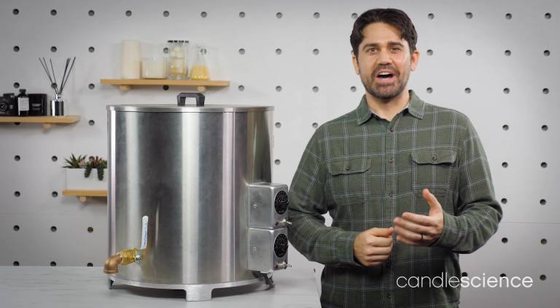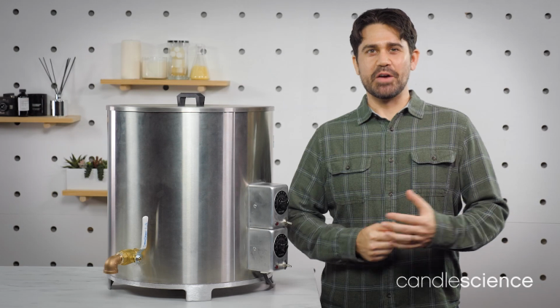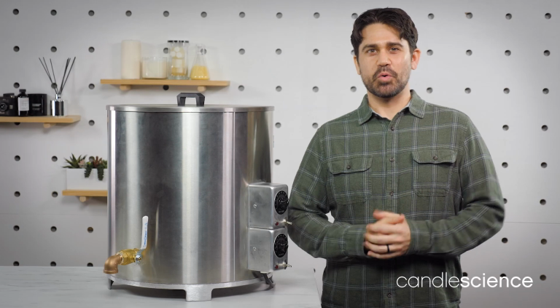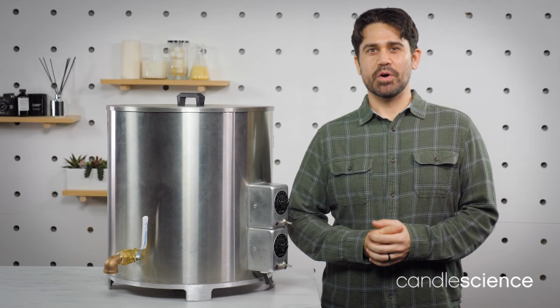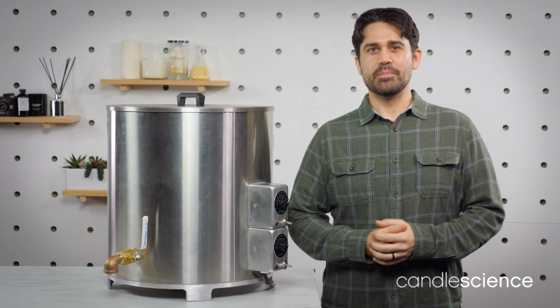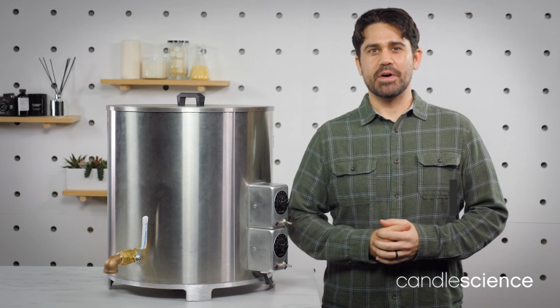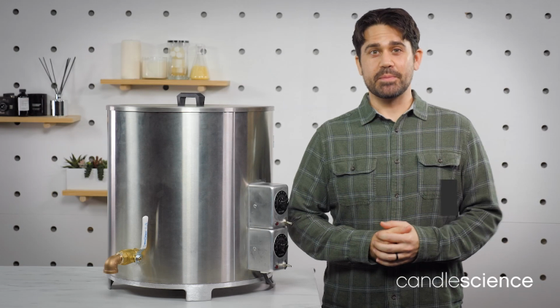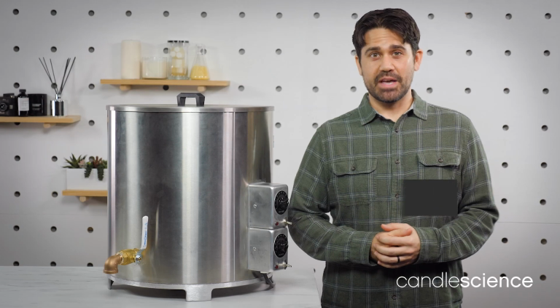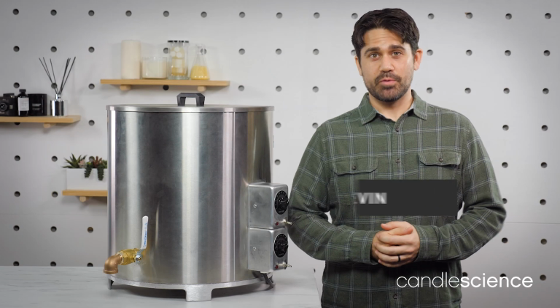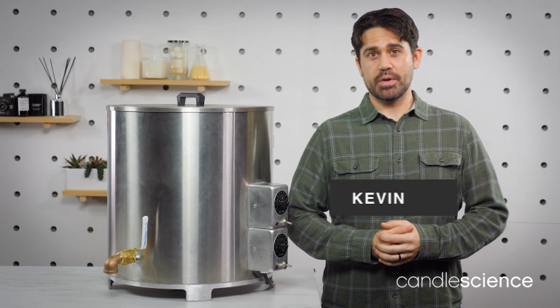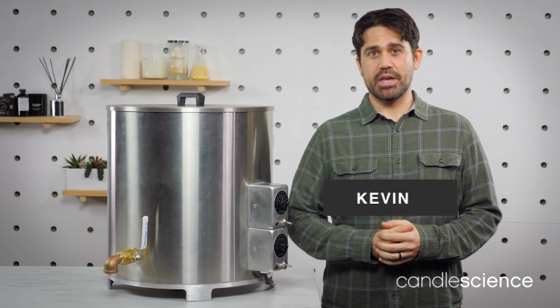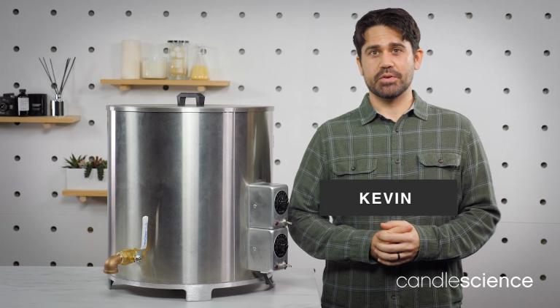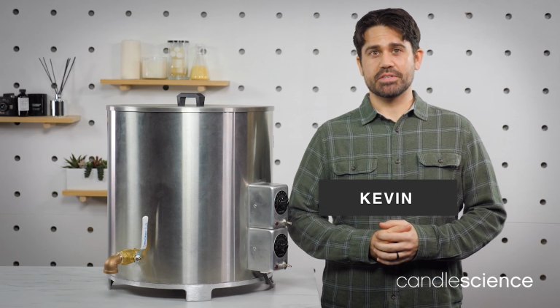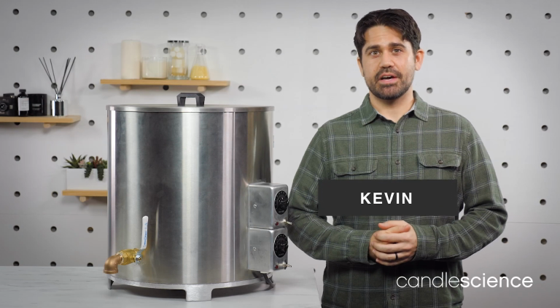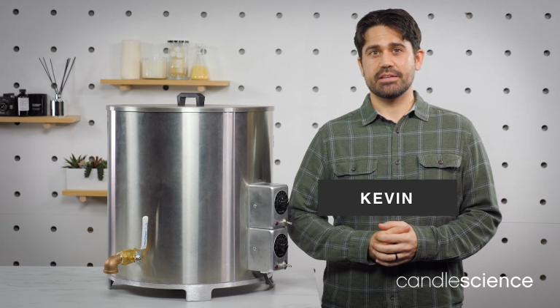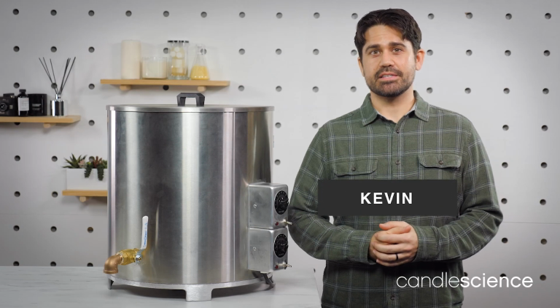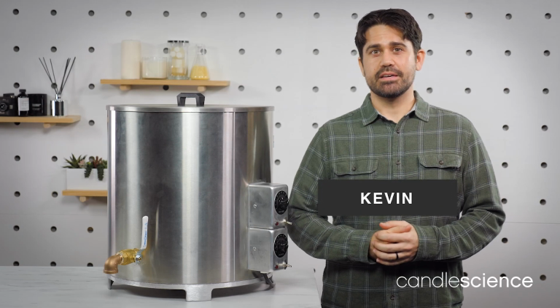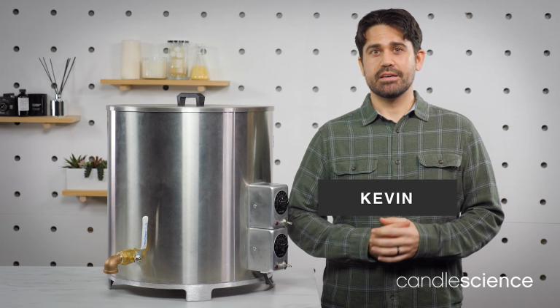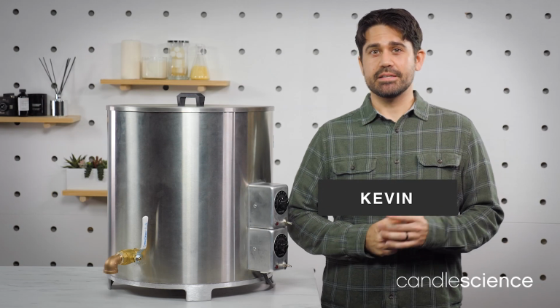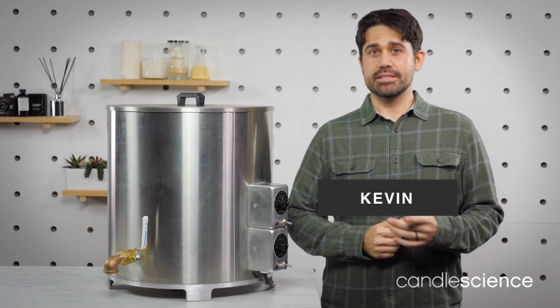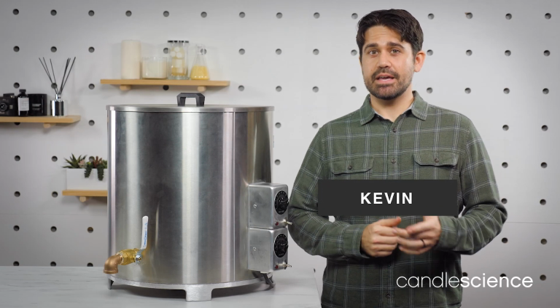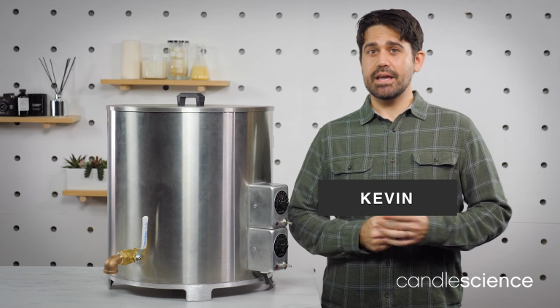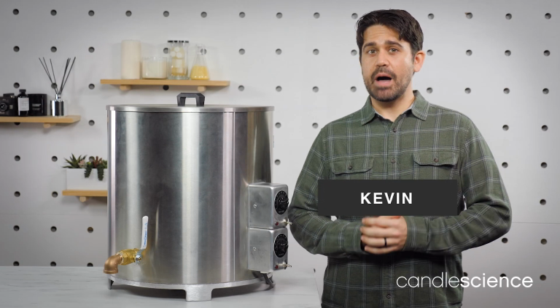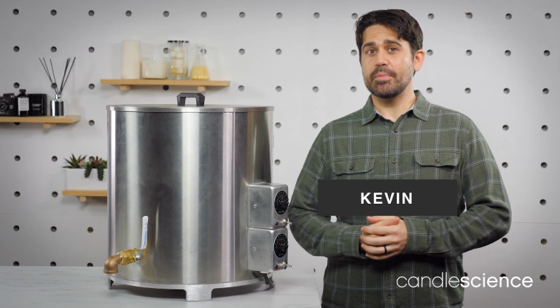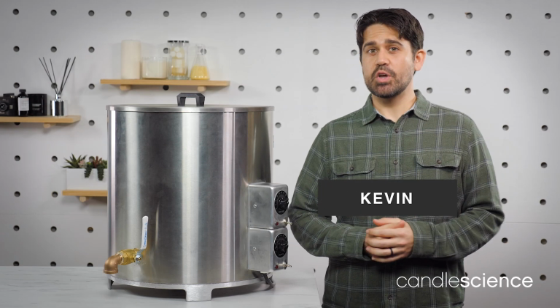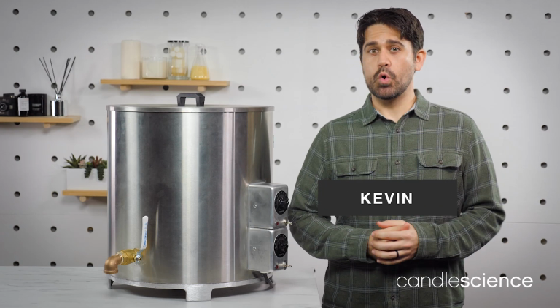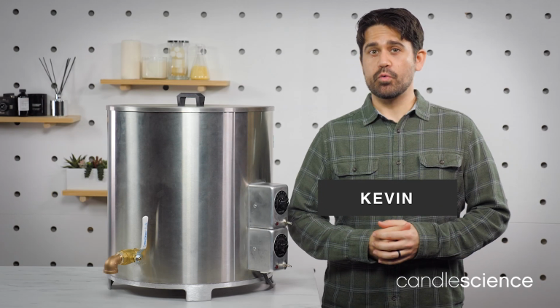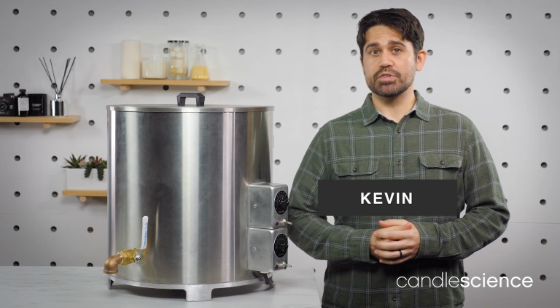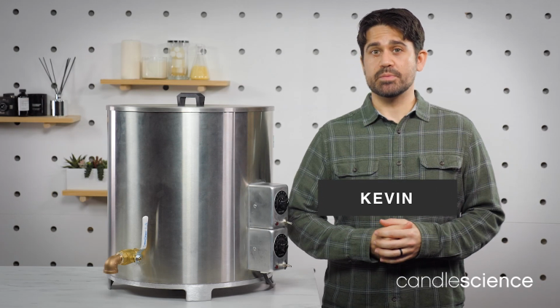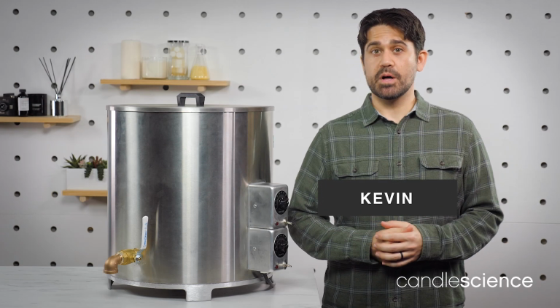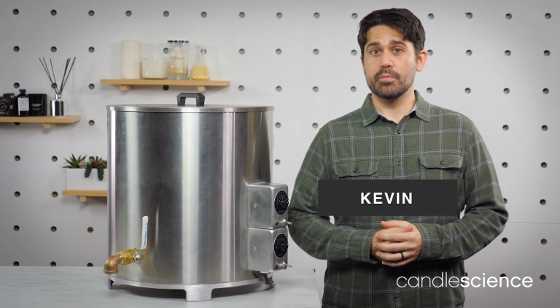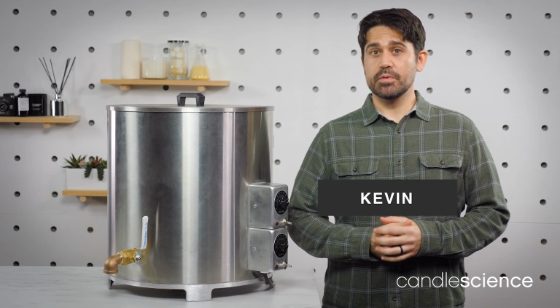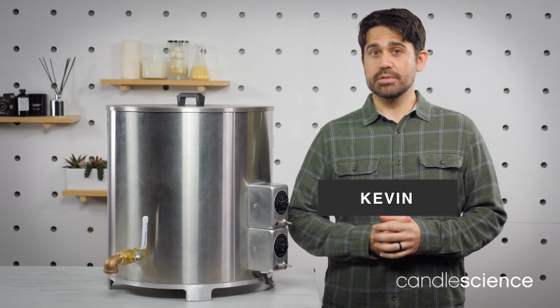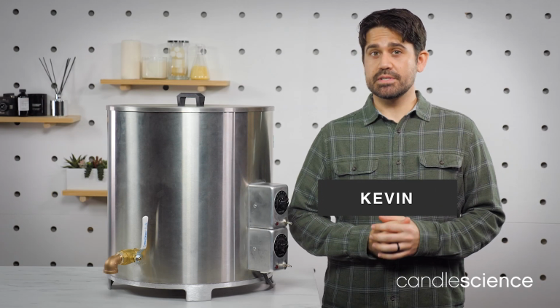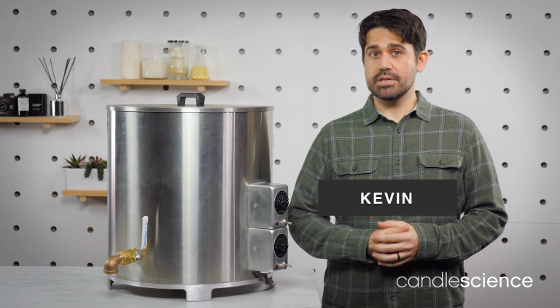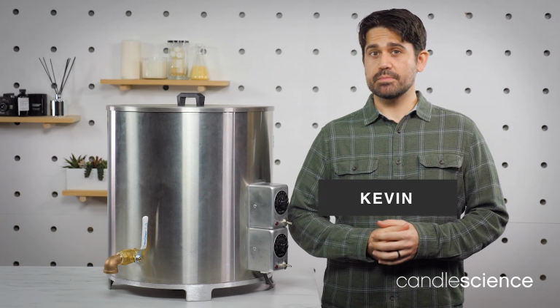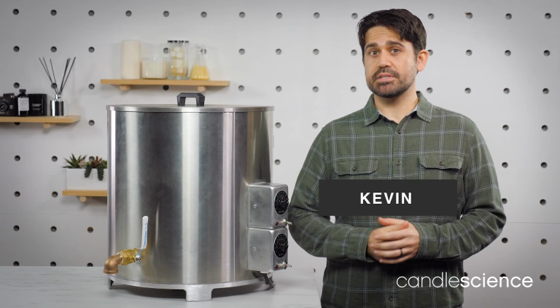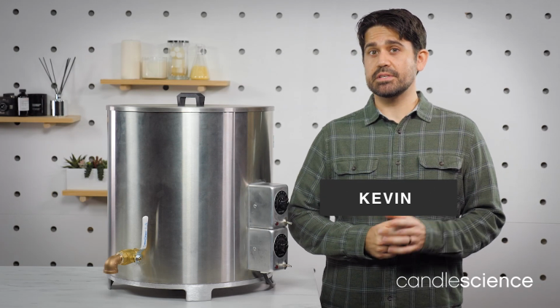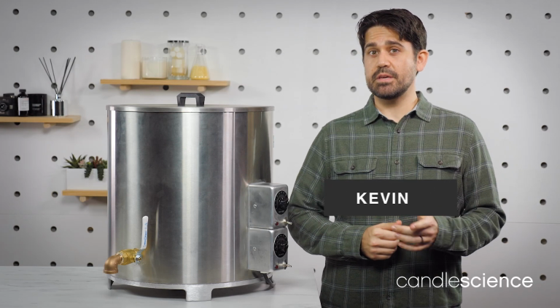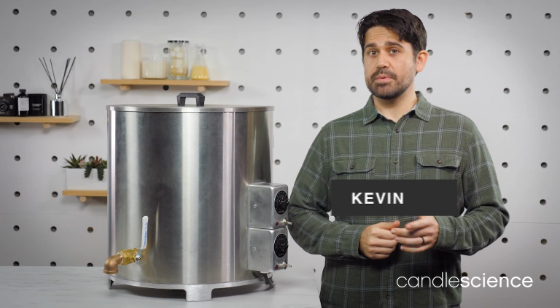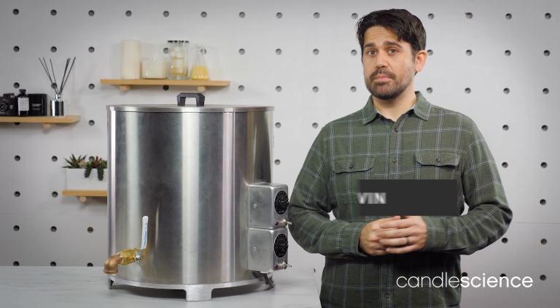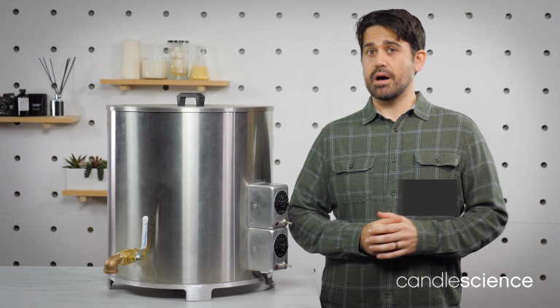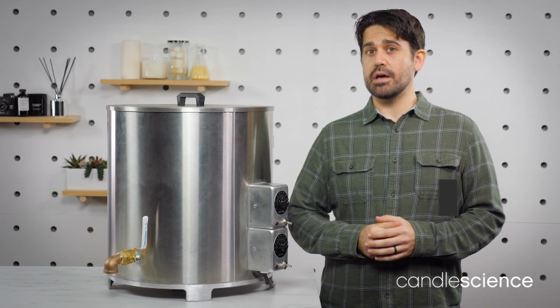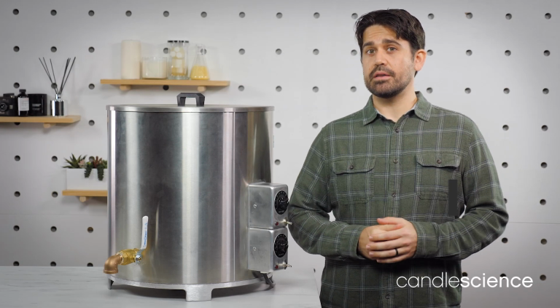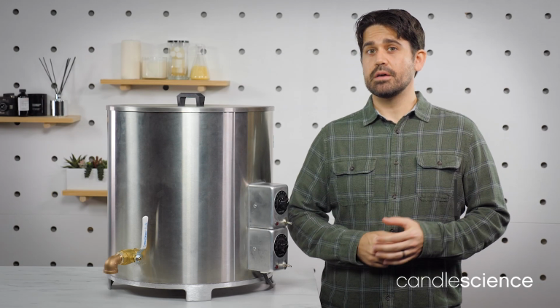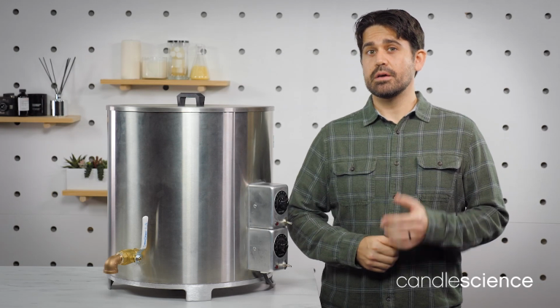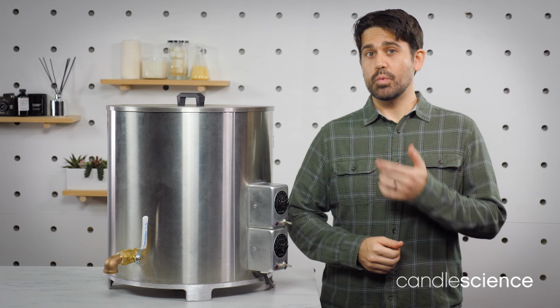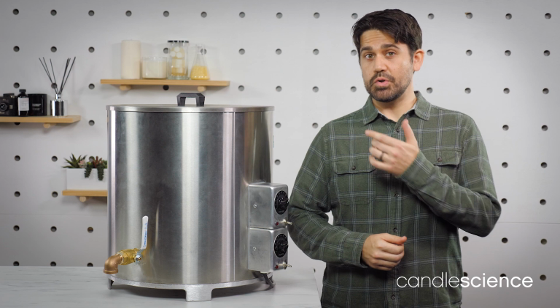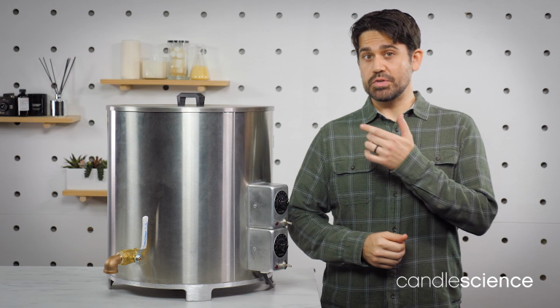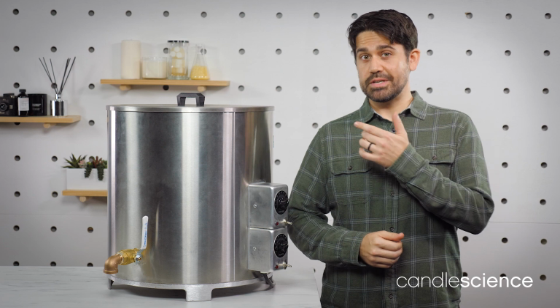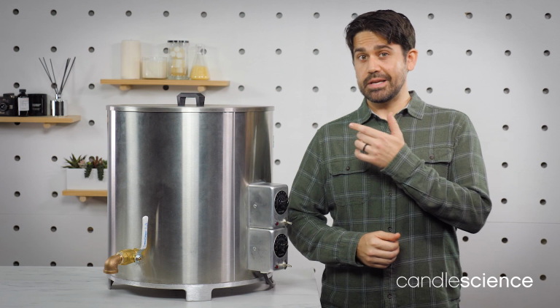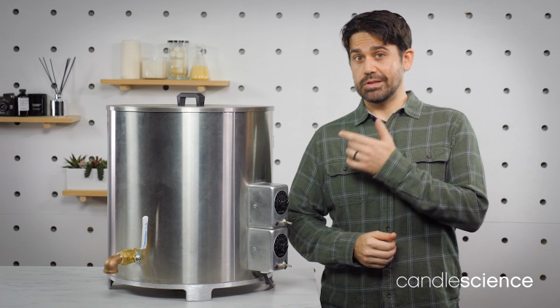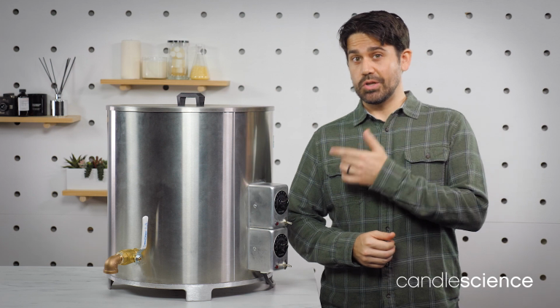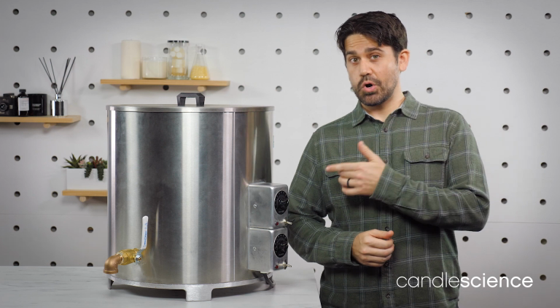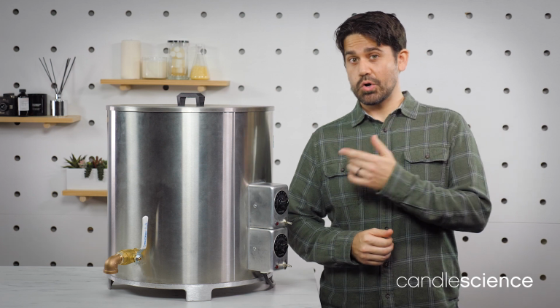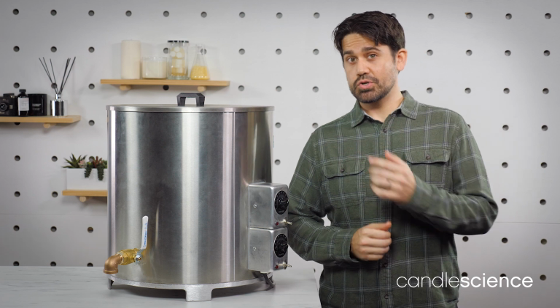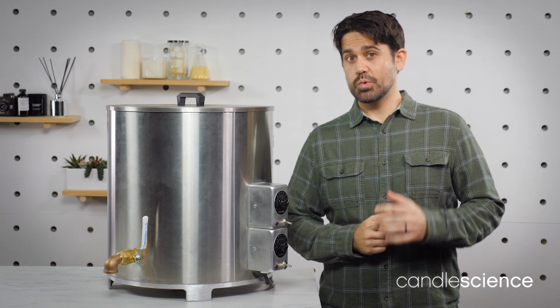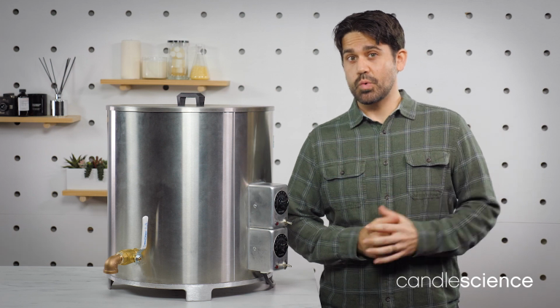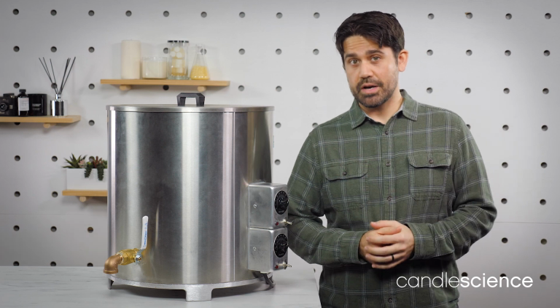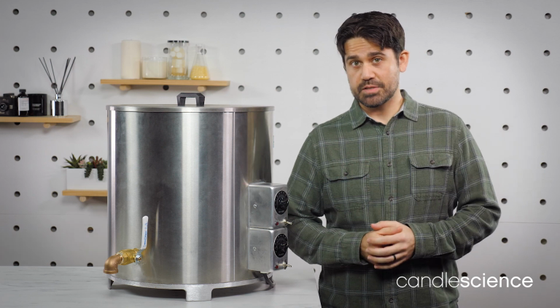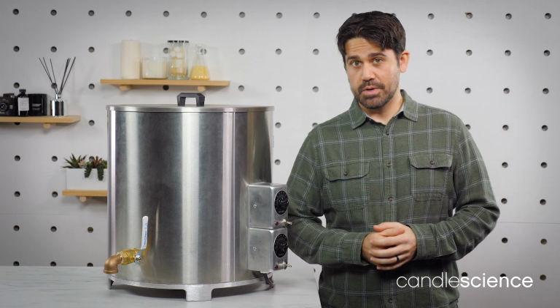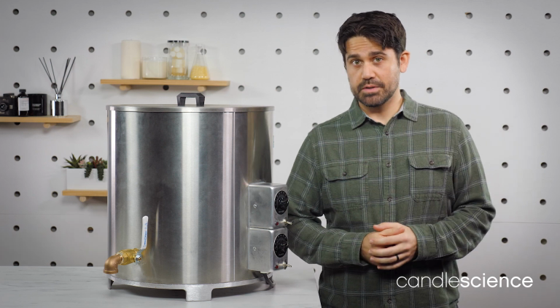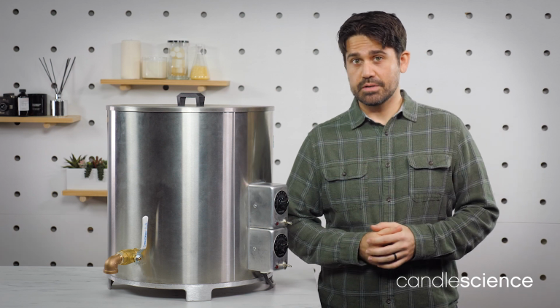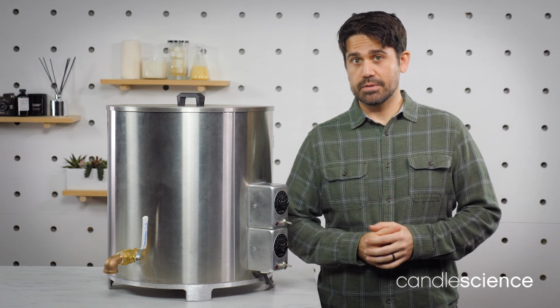Hi everyone, I'm Kevin with Candle Science, and today I'm going to go over some helpful tips to keep in mind when using a large wax melter.